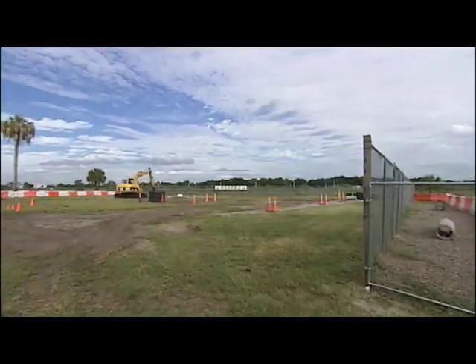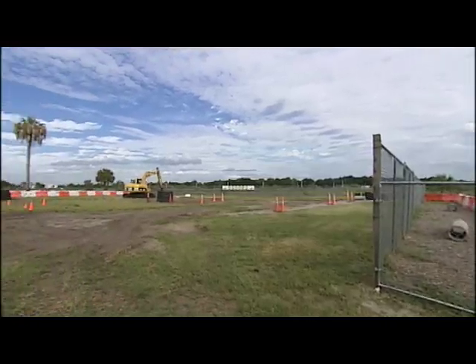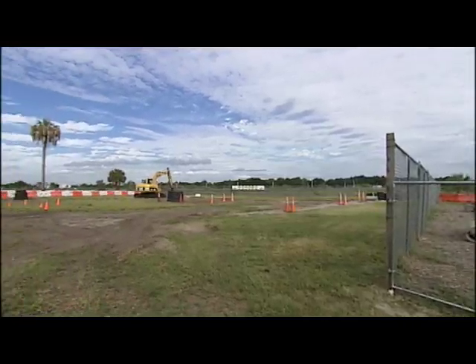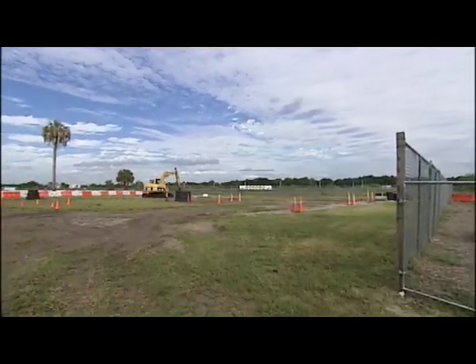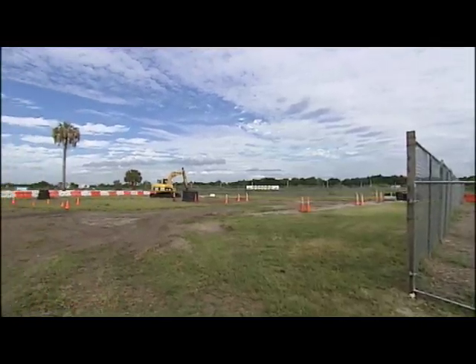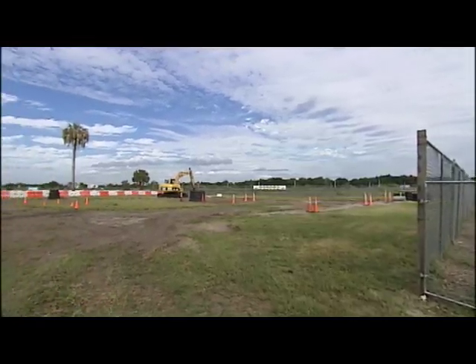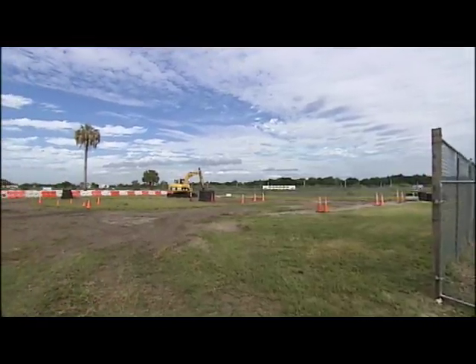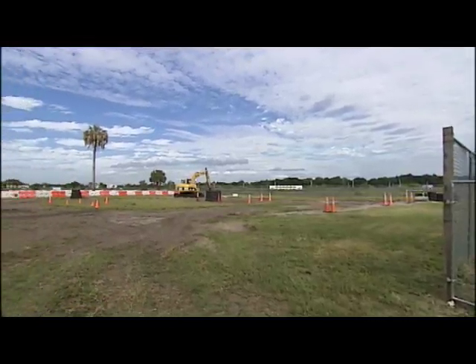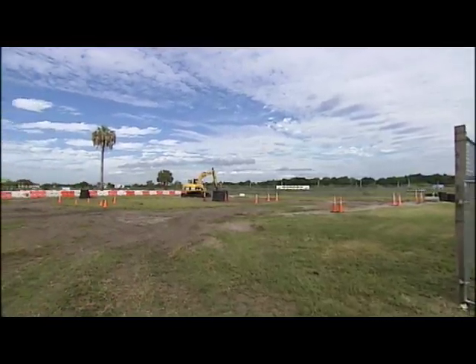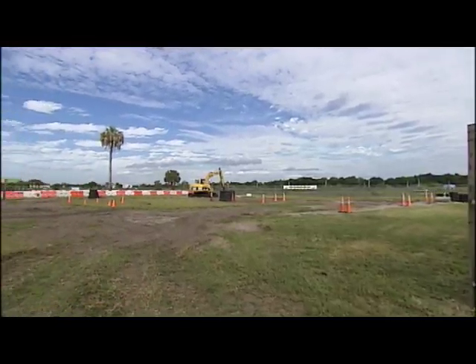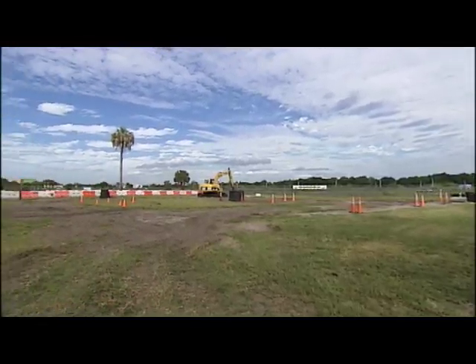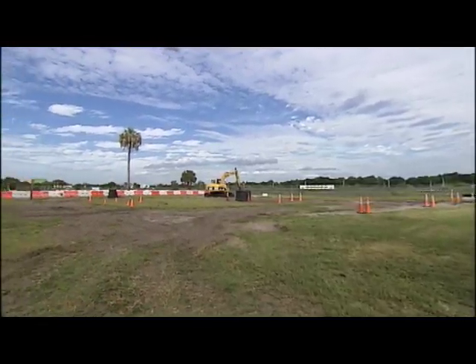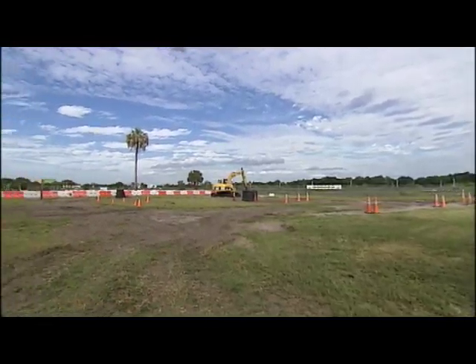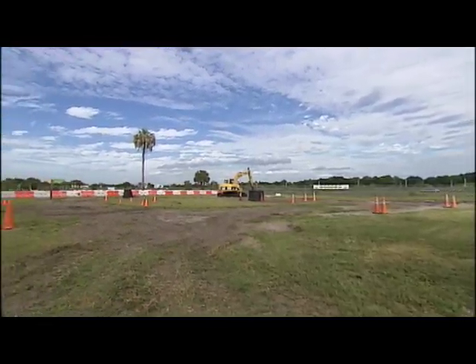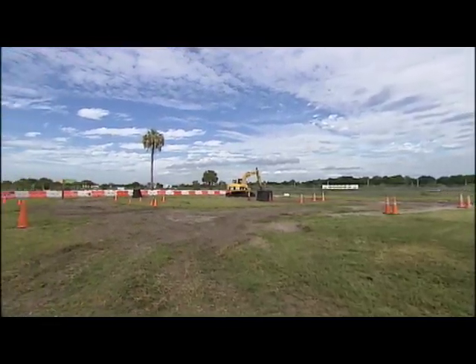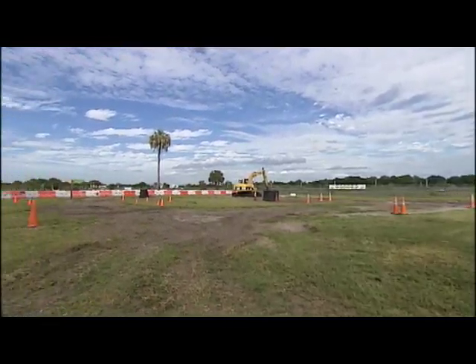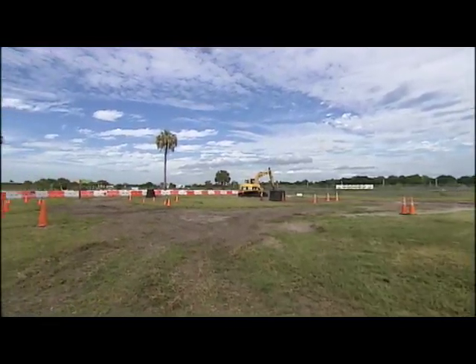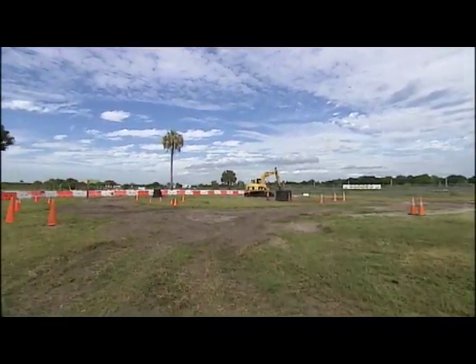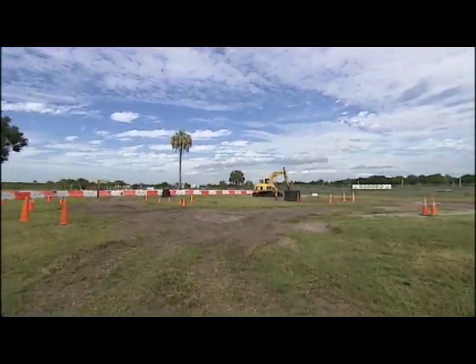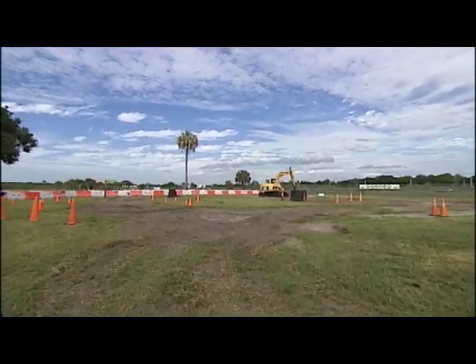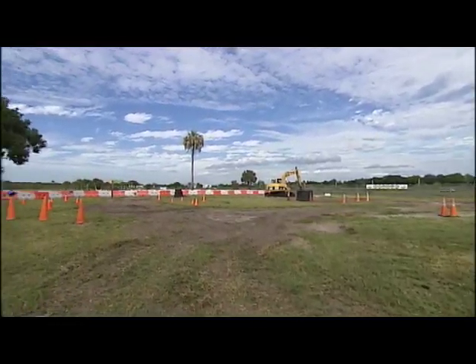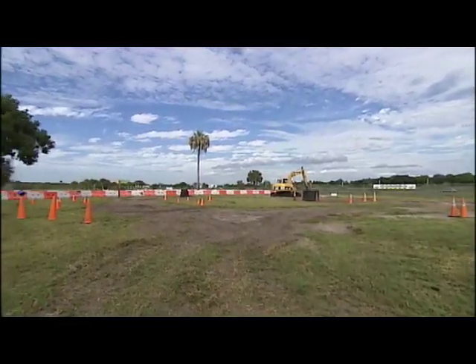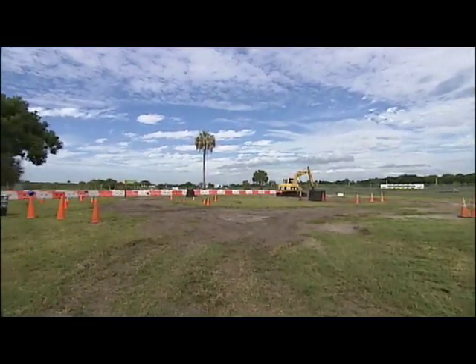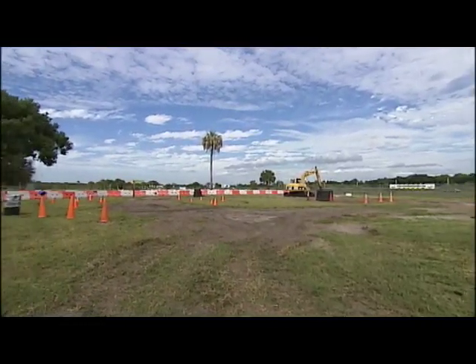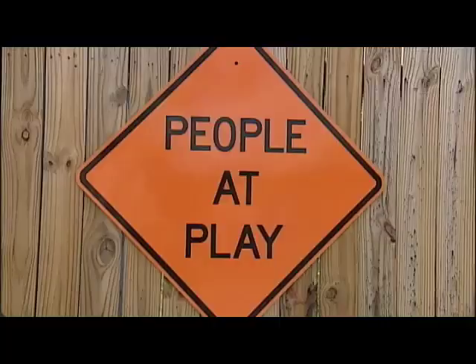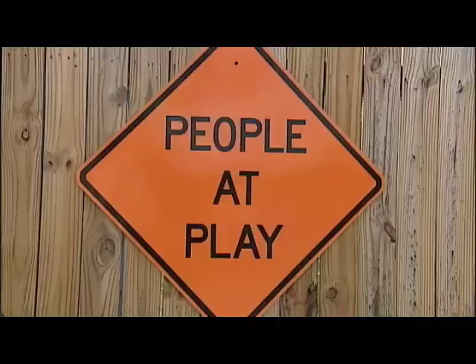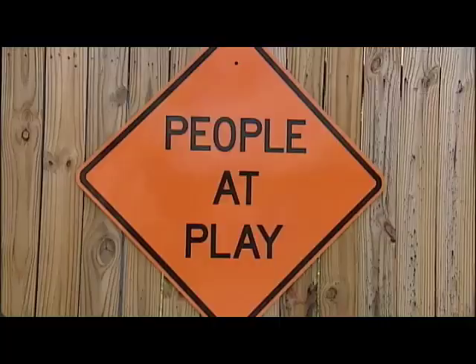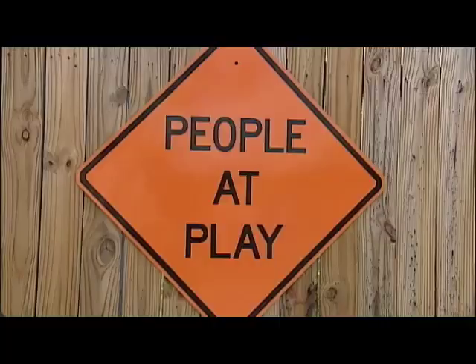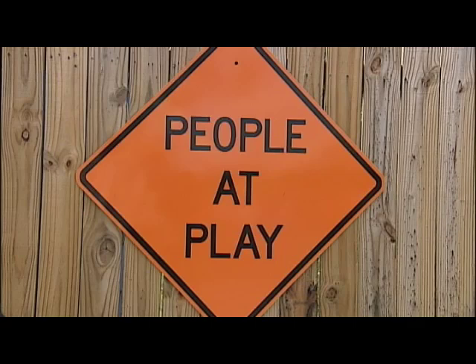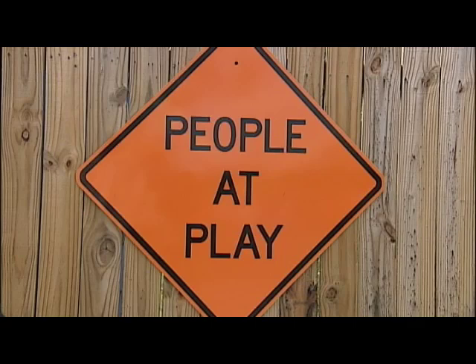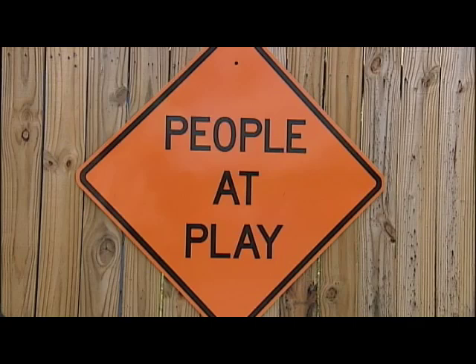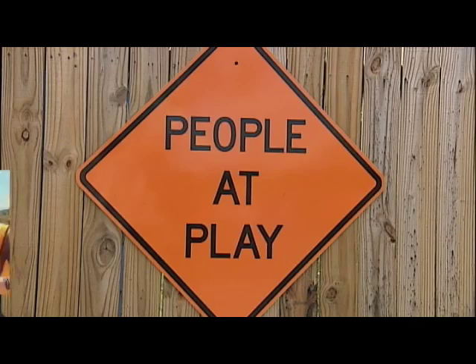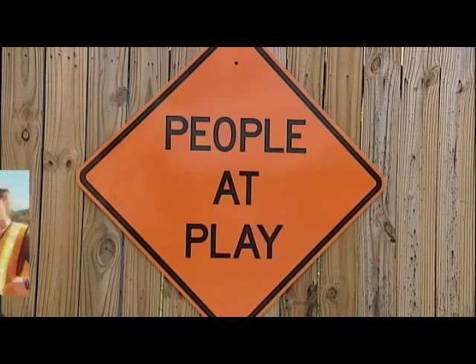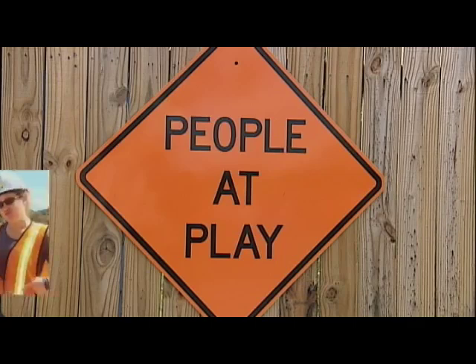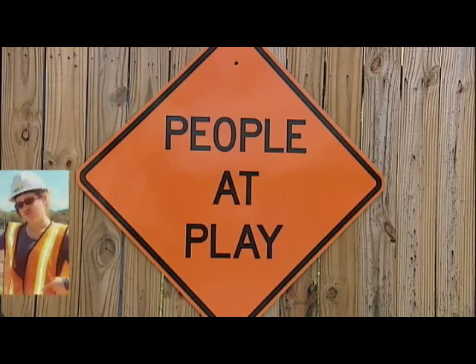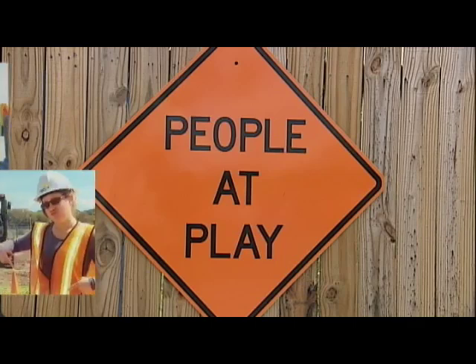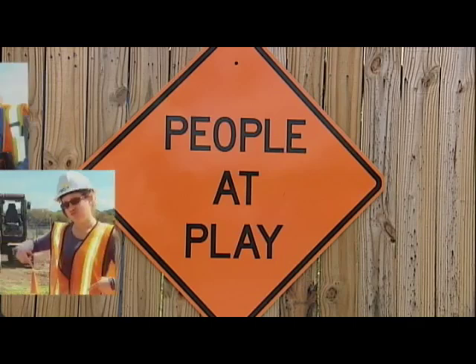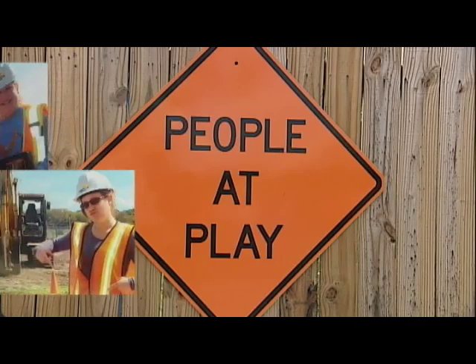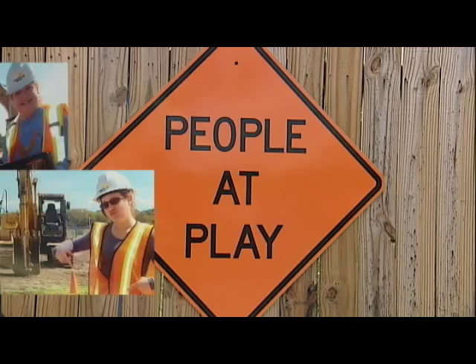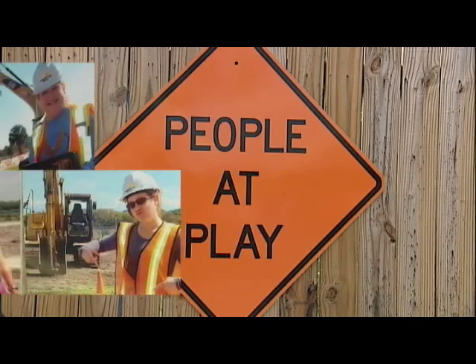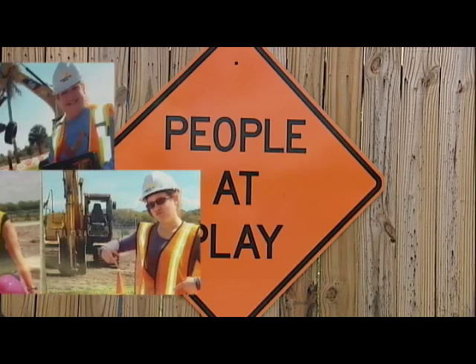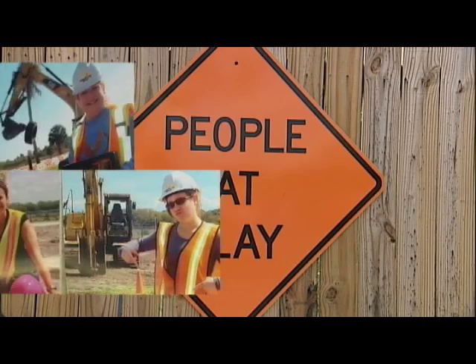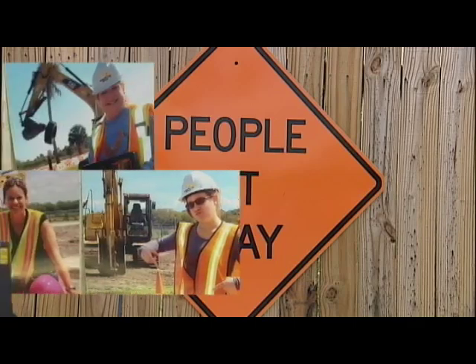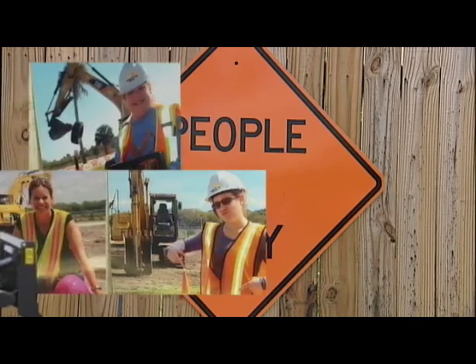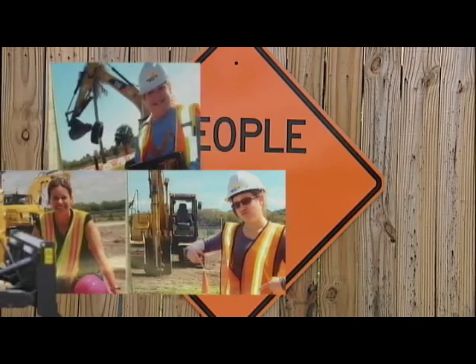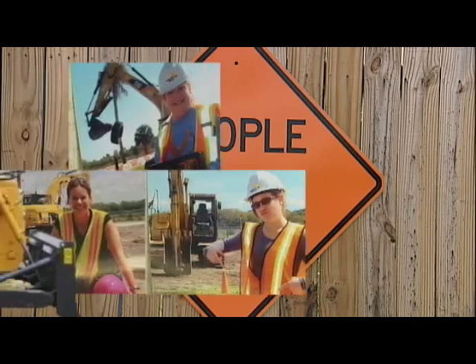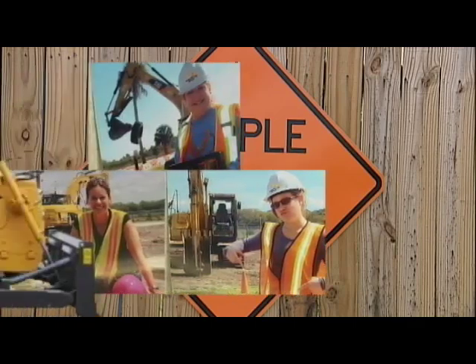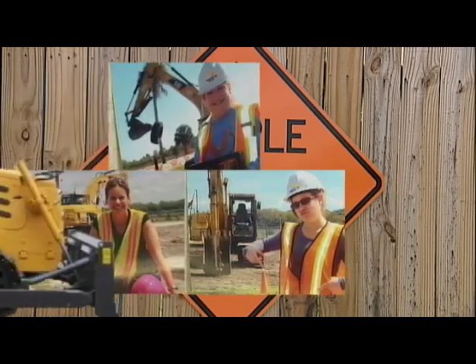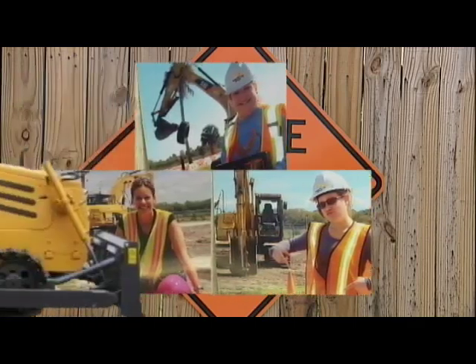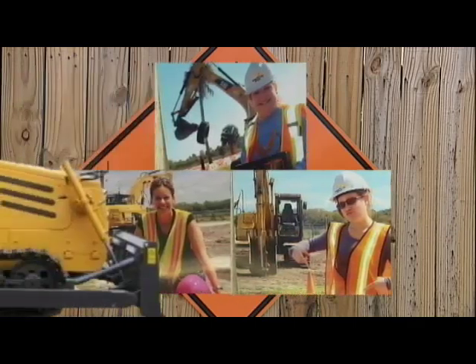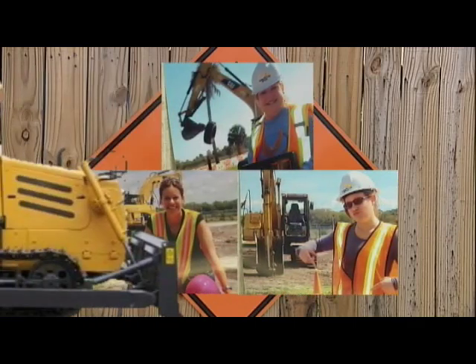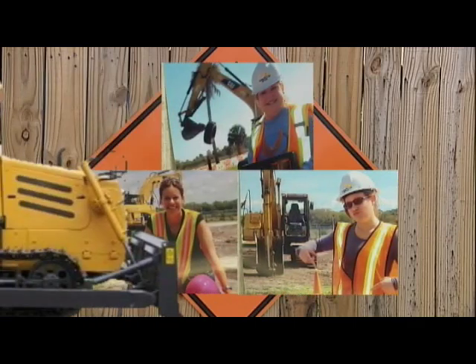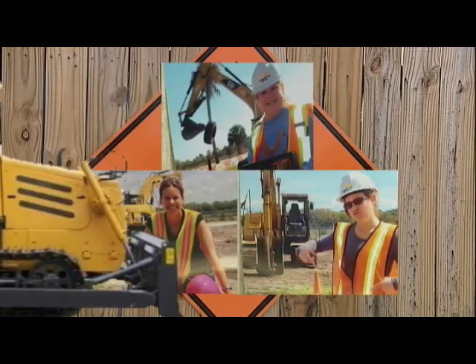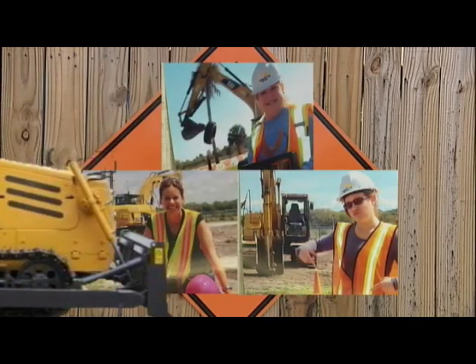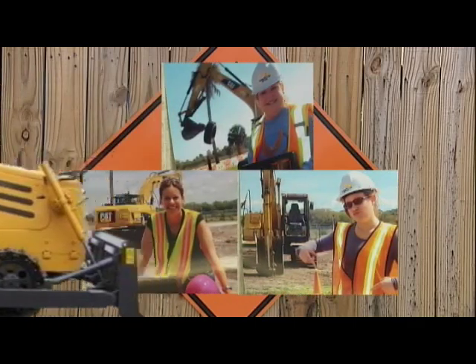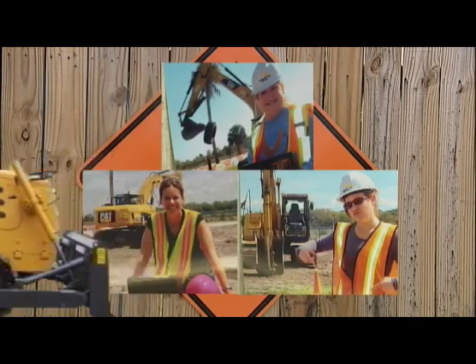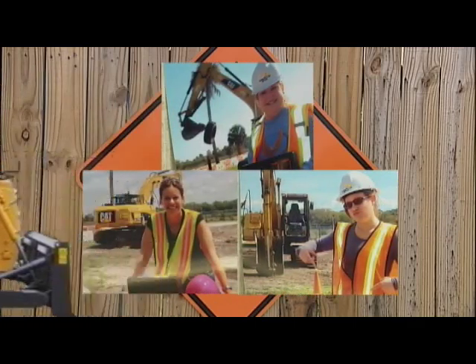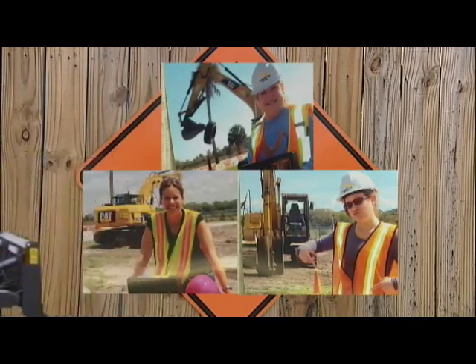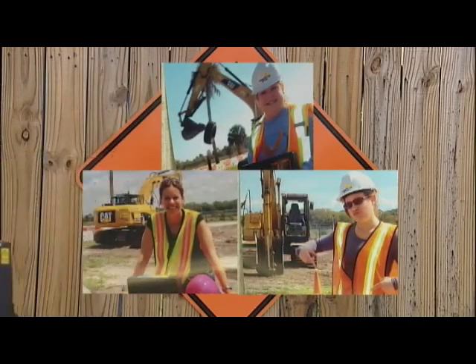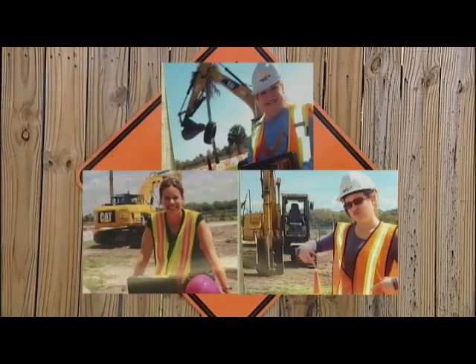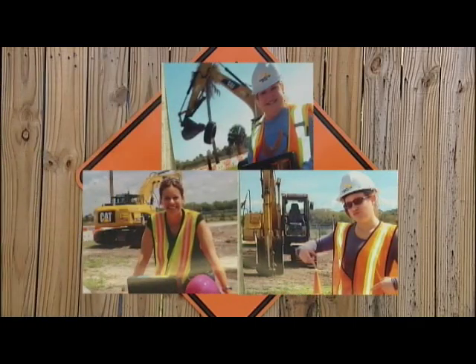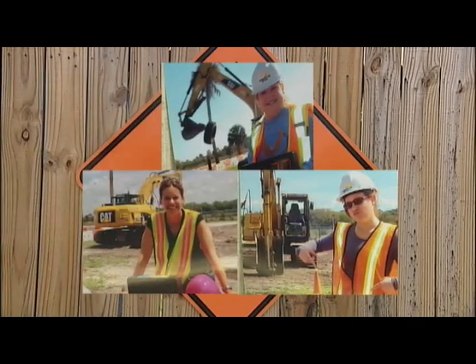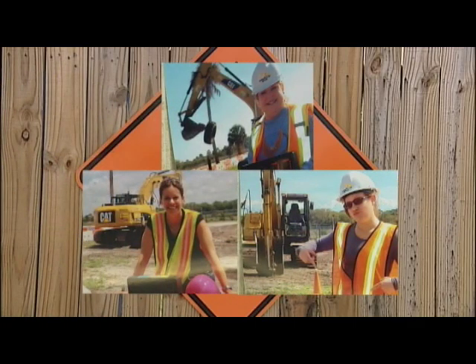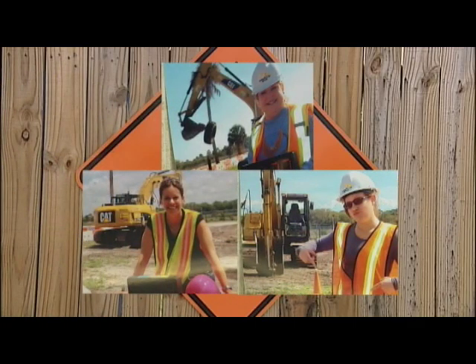Located in an open field next to a busy highway, adults come to People at Play to live out their heavy equipment fantasies.